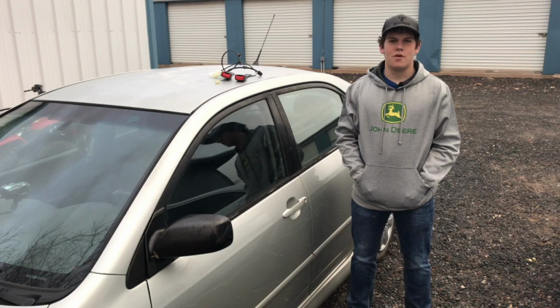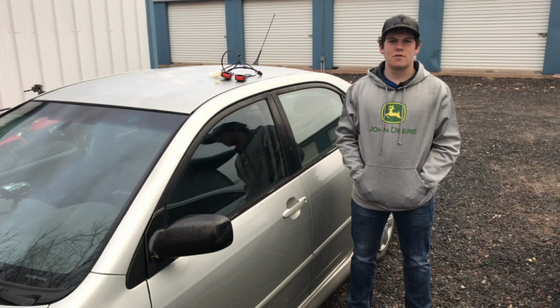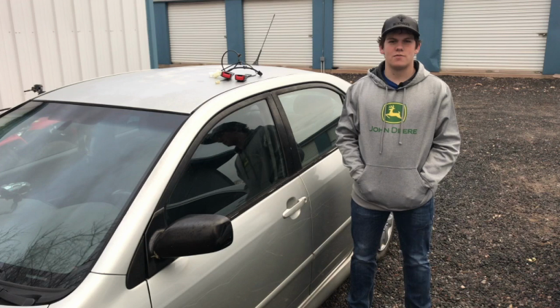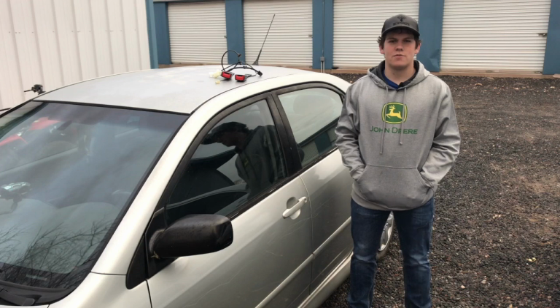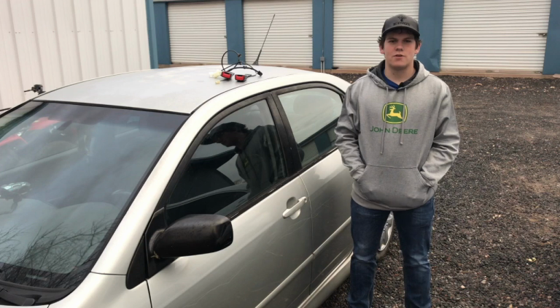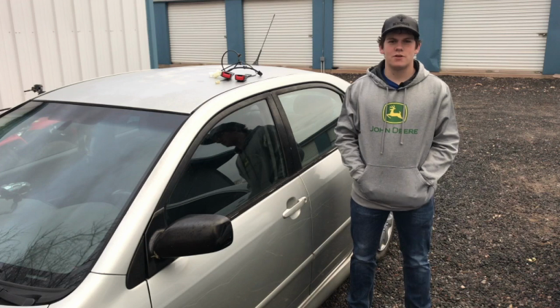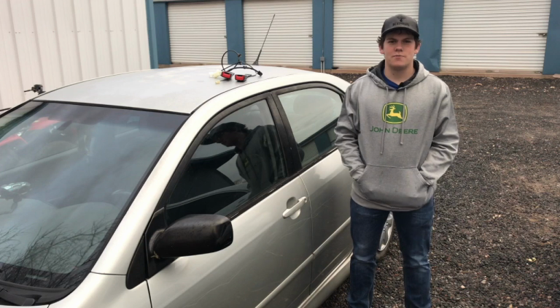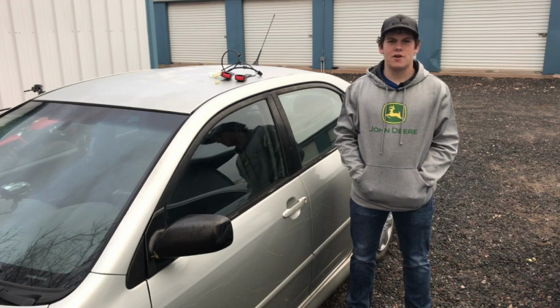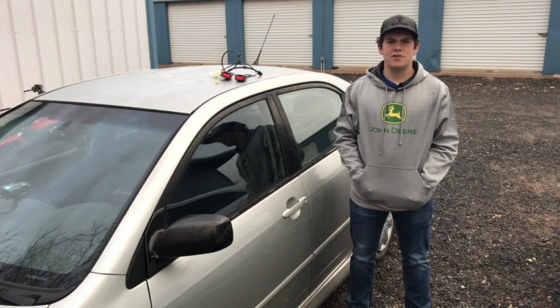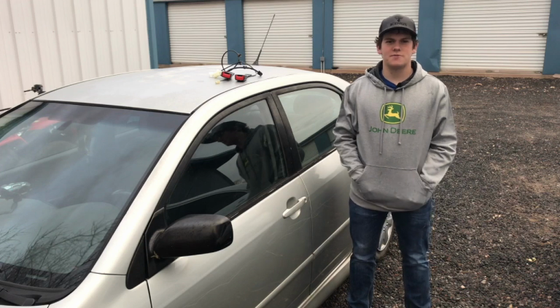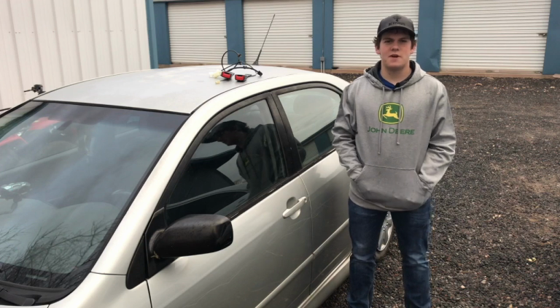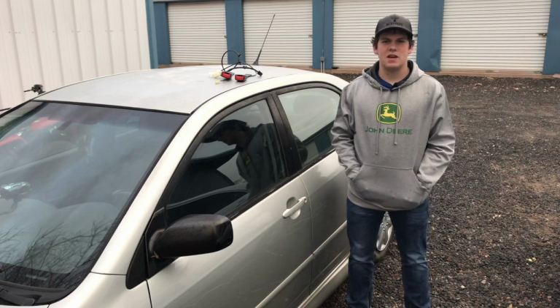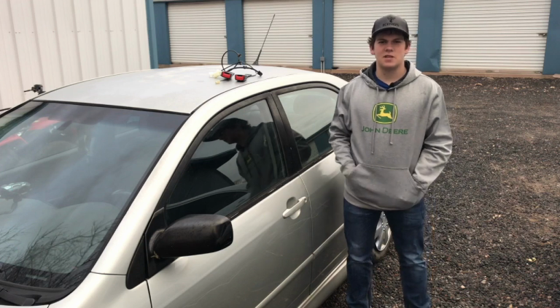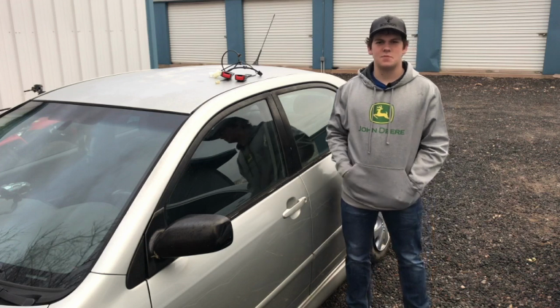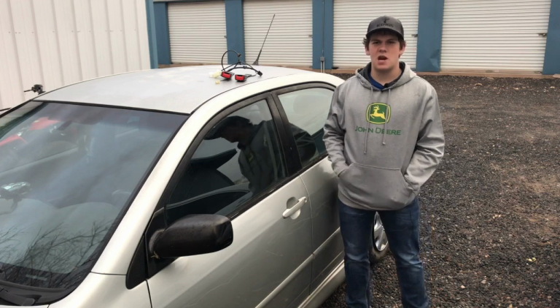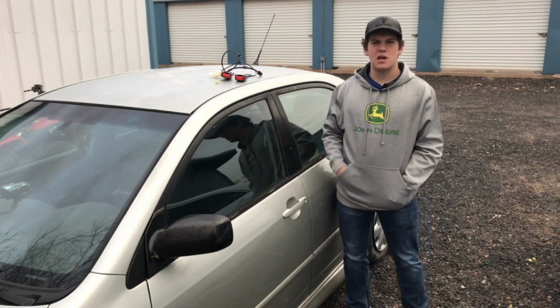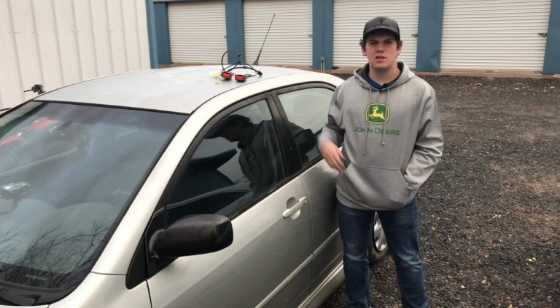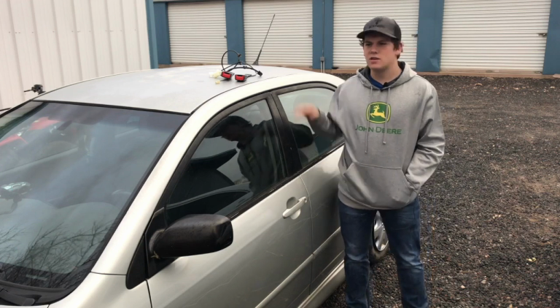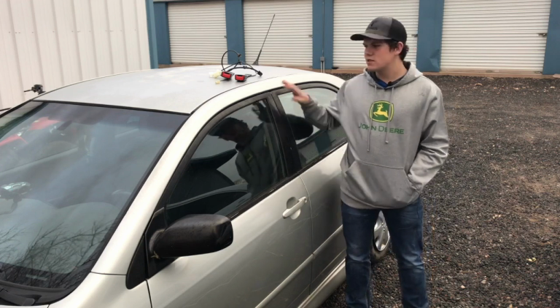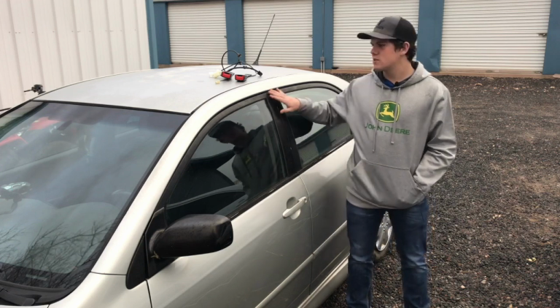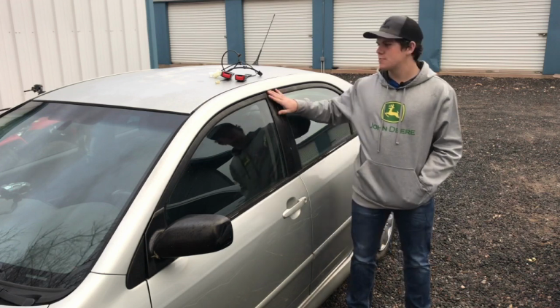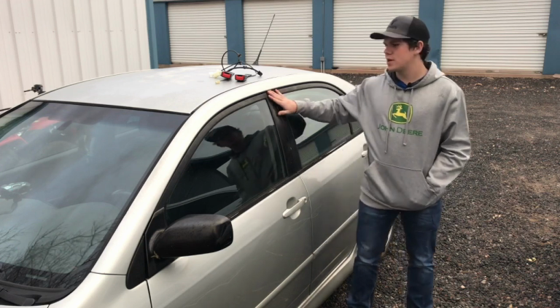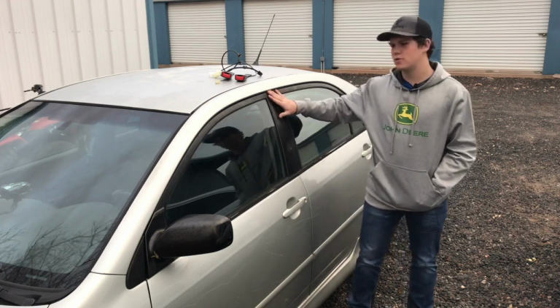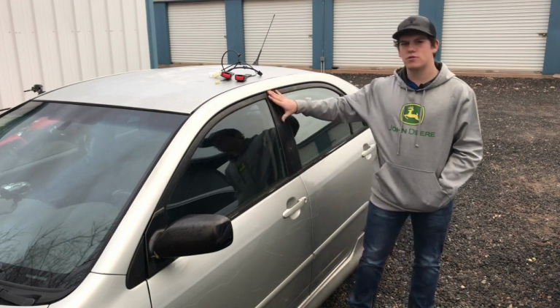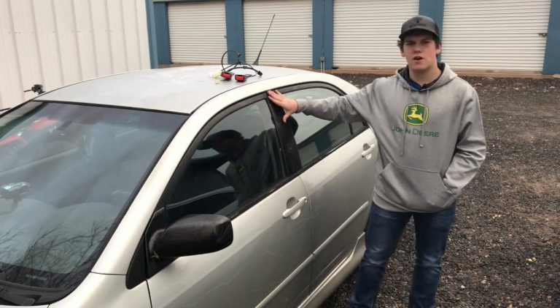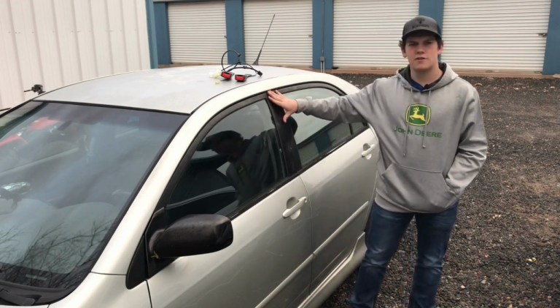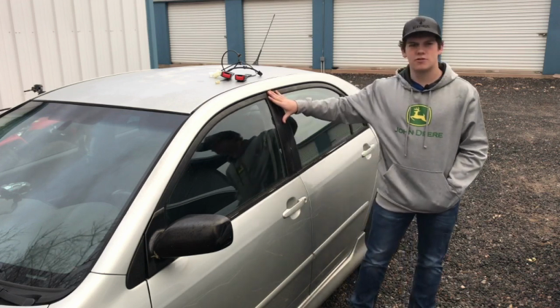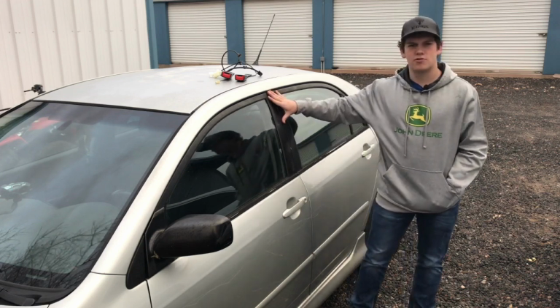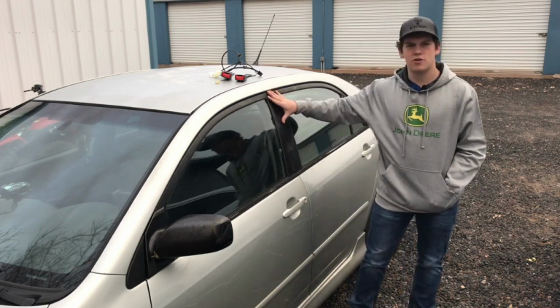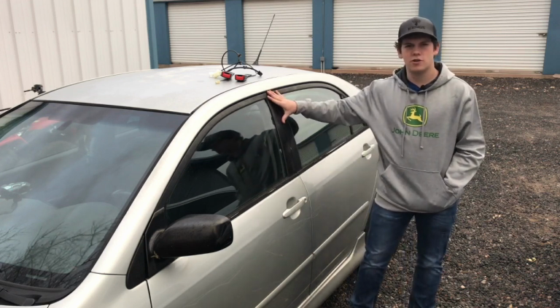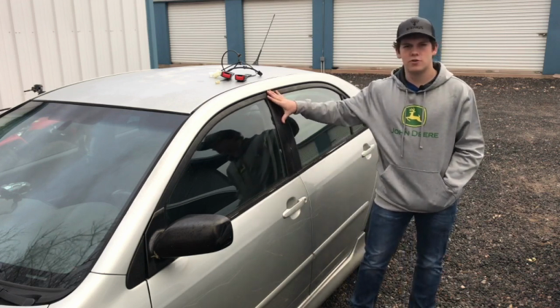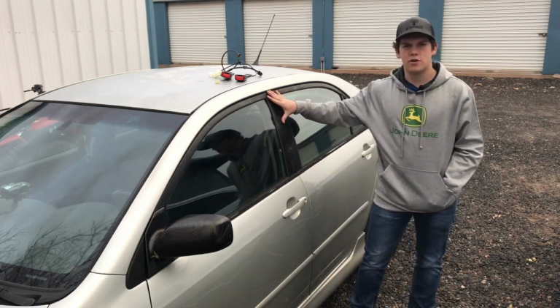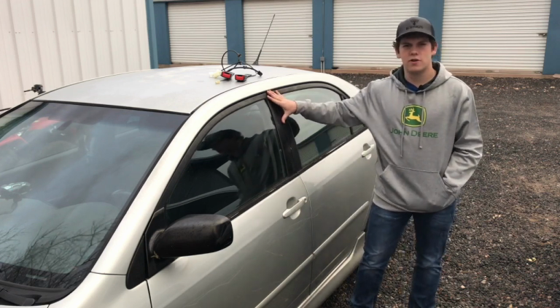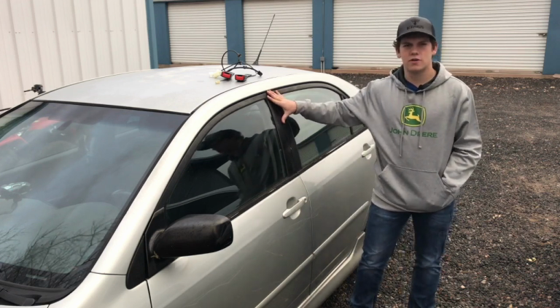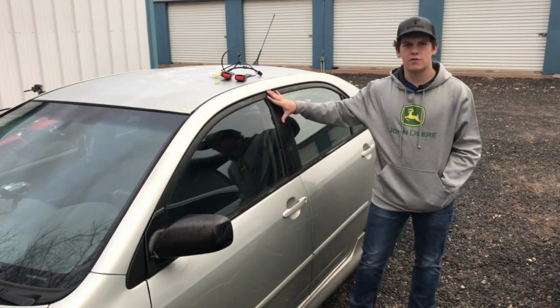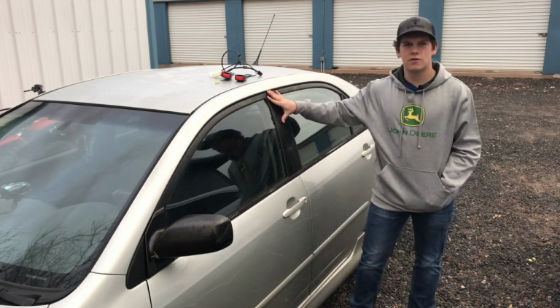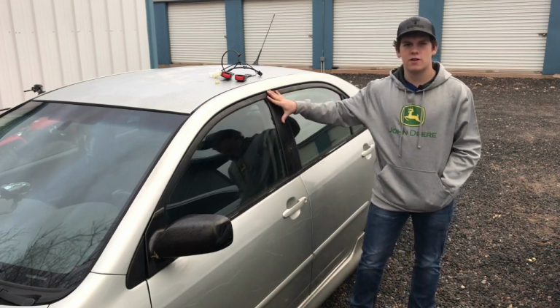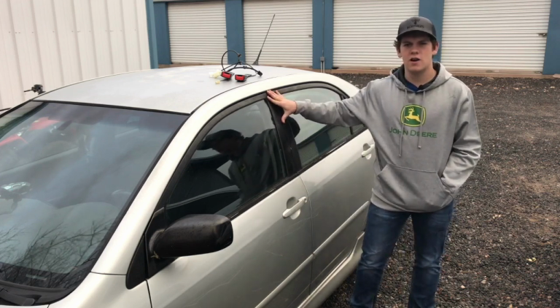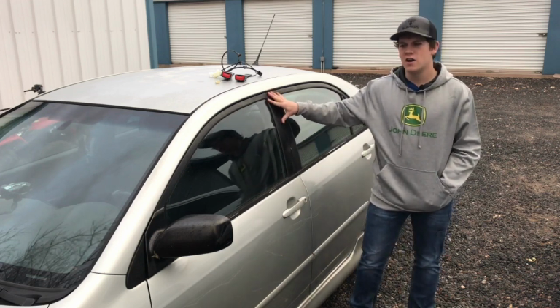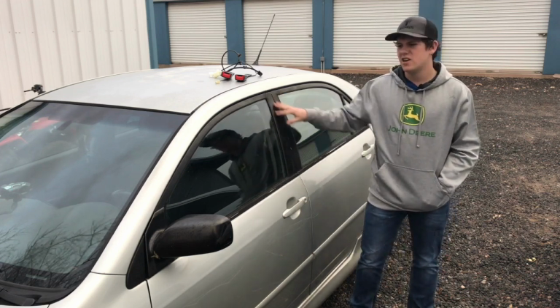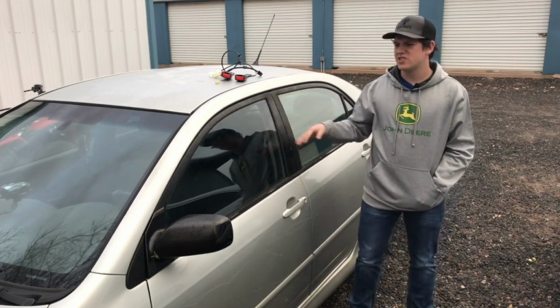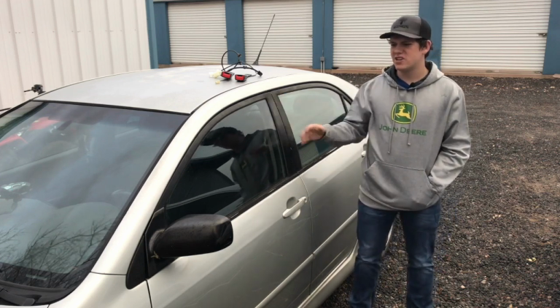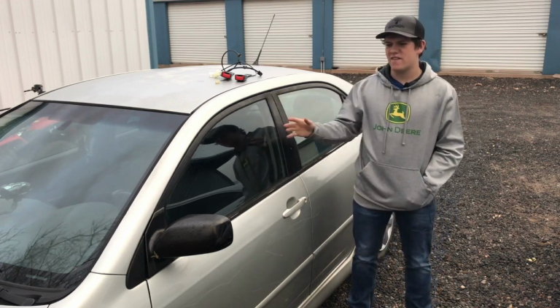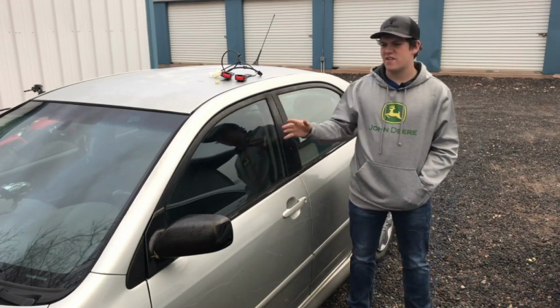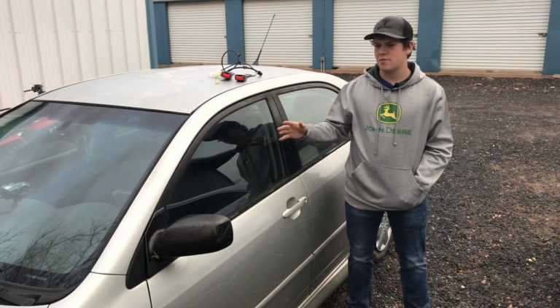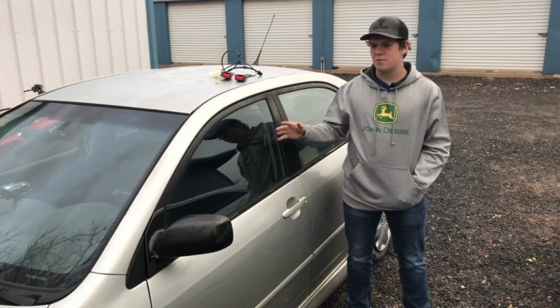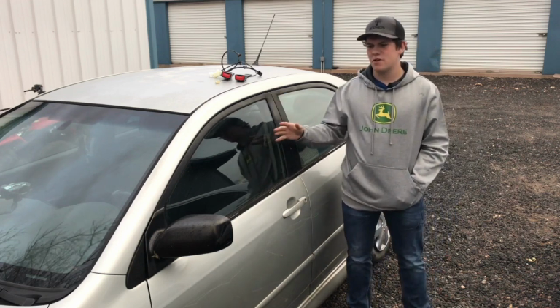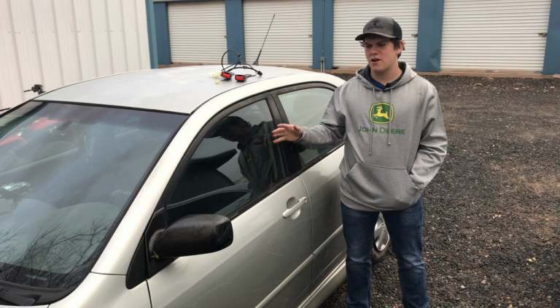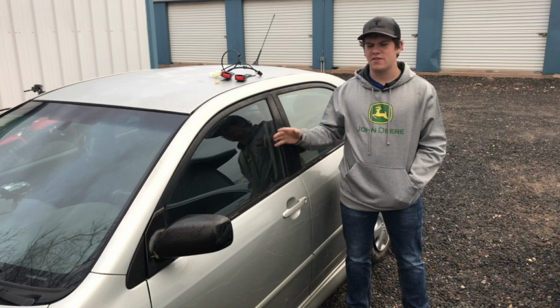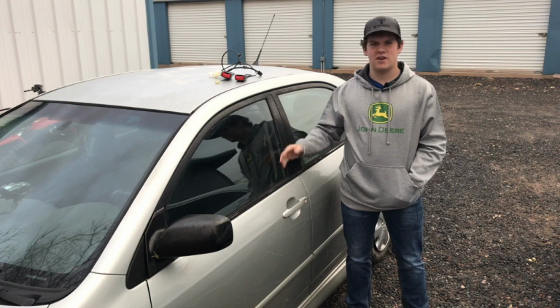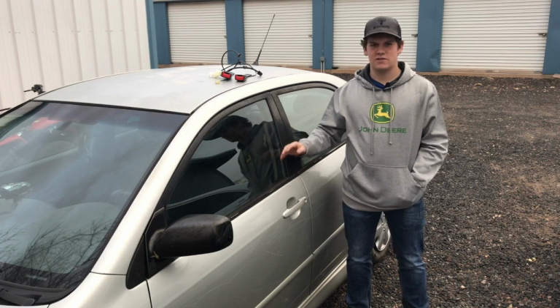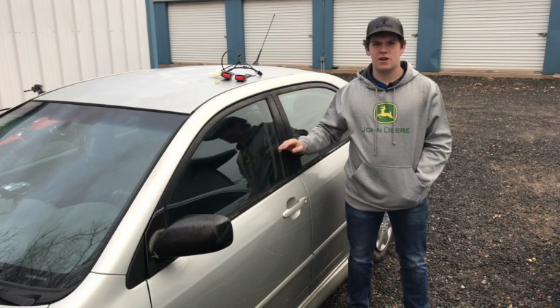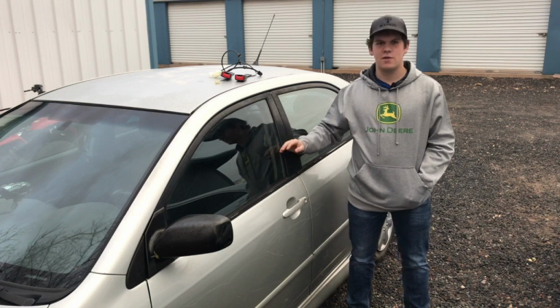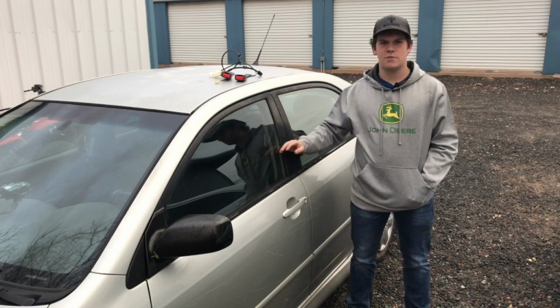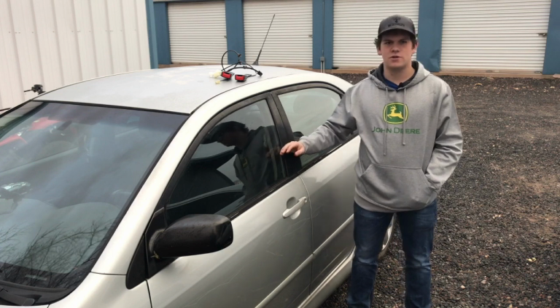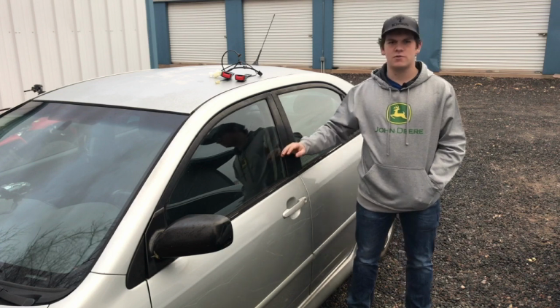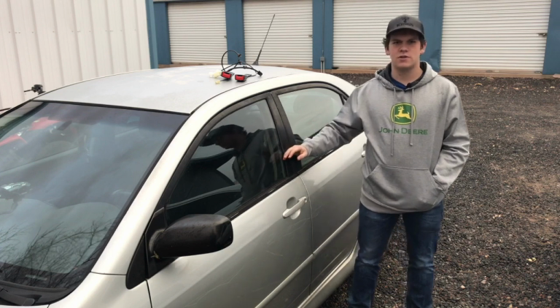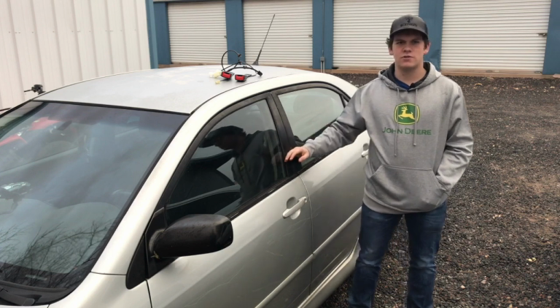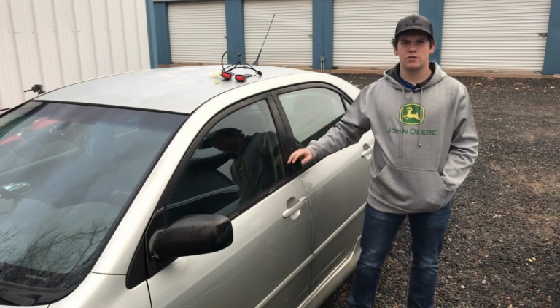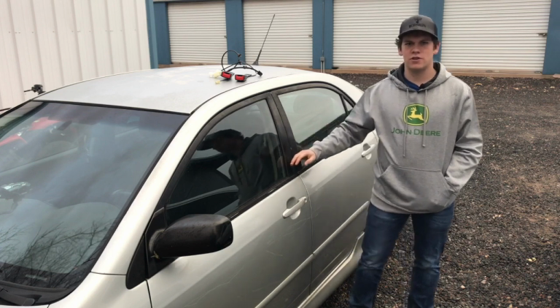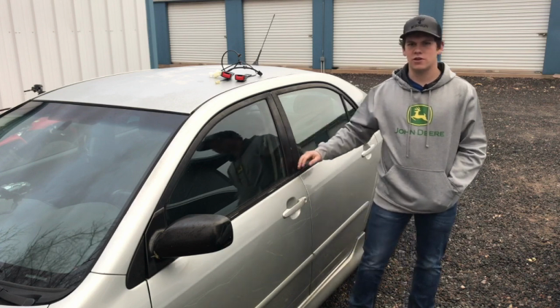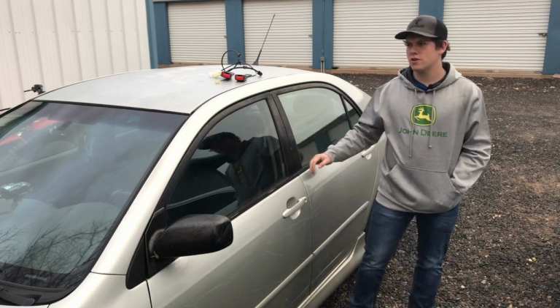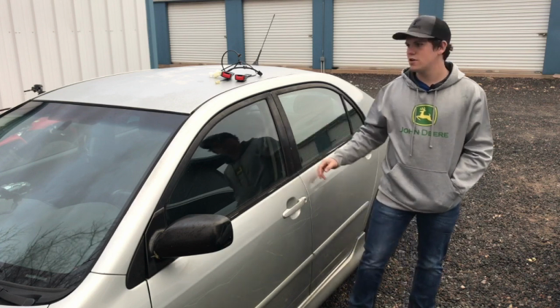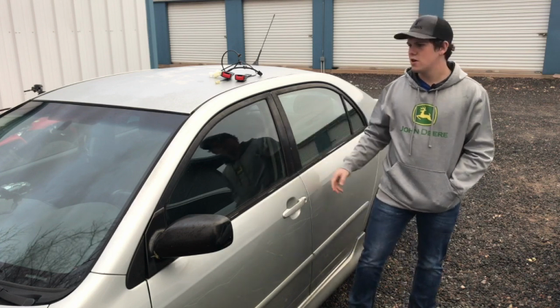Welcome to Working Brothers. My name is Brandon. This is my 2003 Toyota Corolla. She's not very pretty on the outside, but she runs really good.